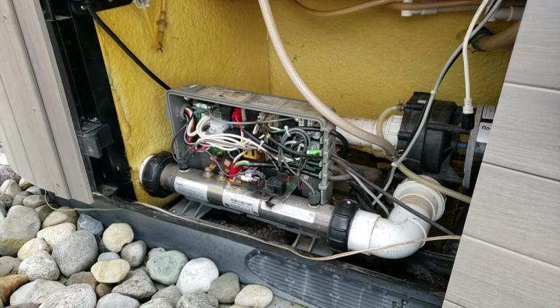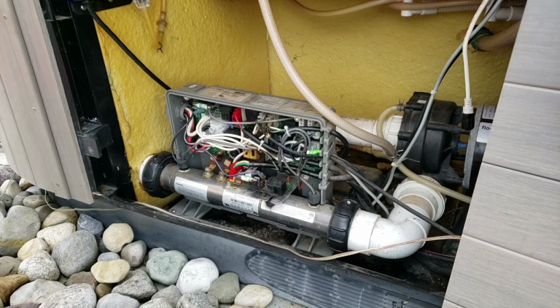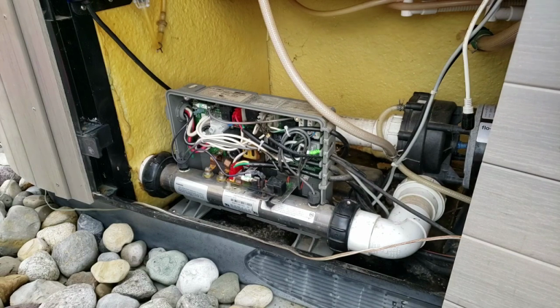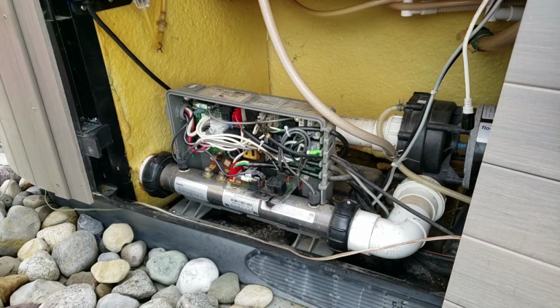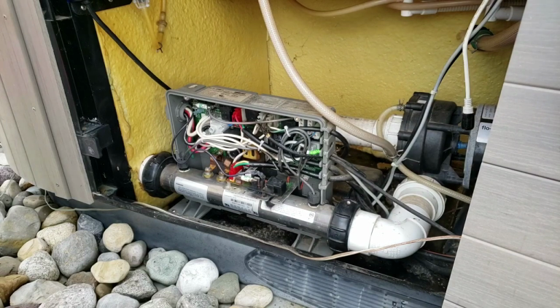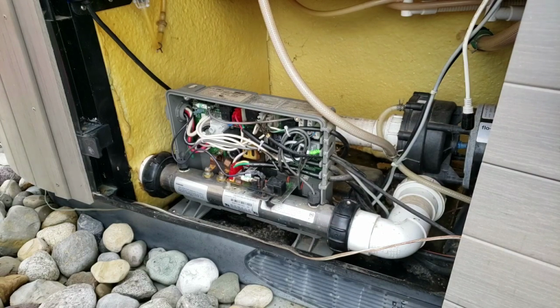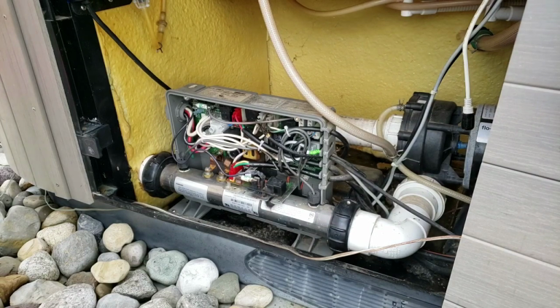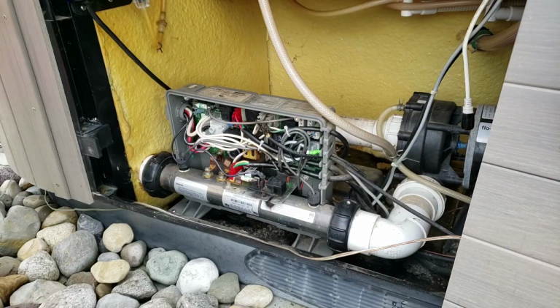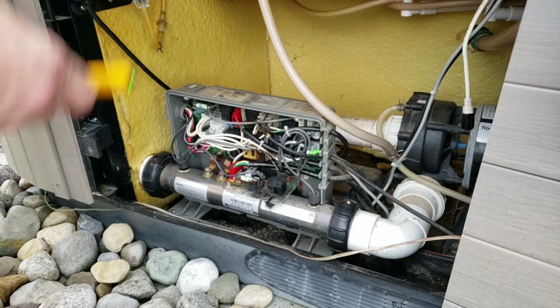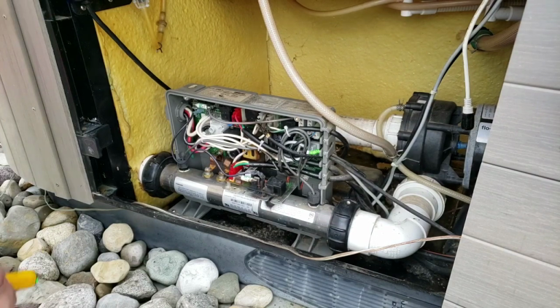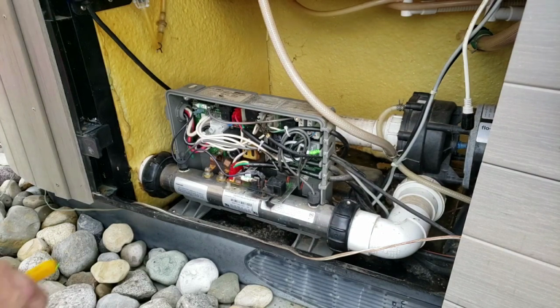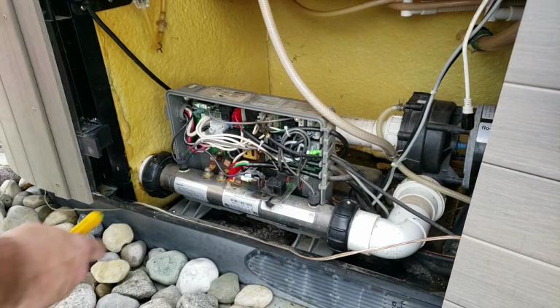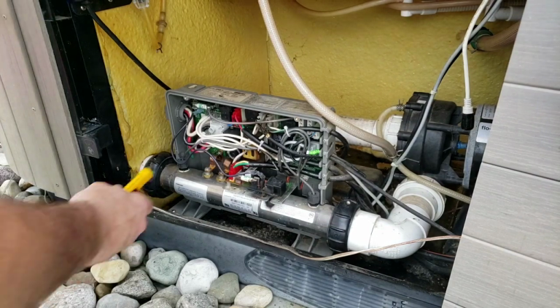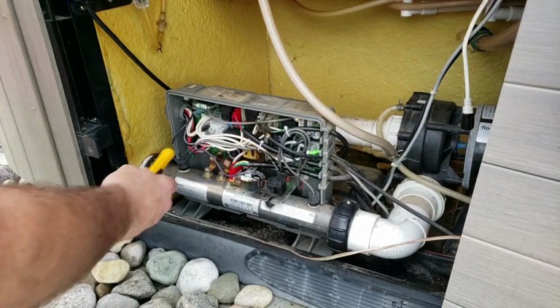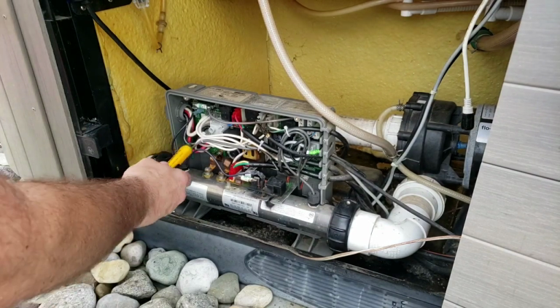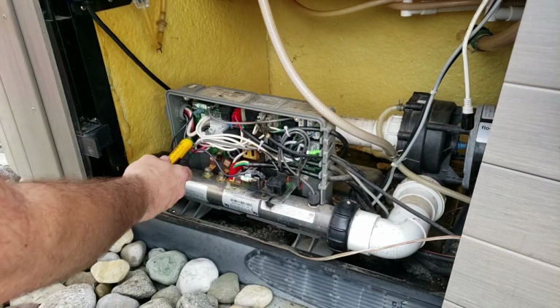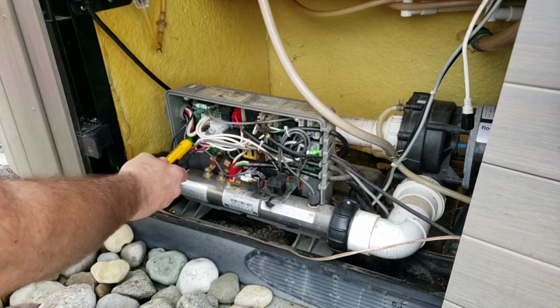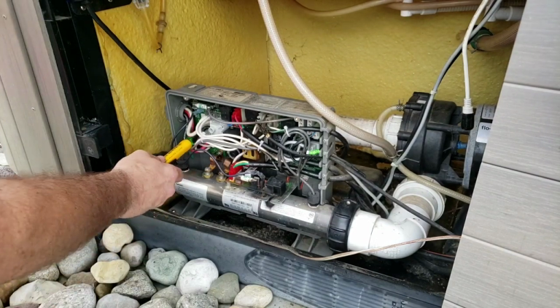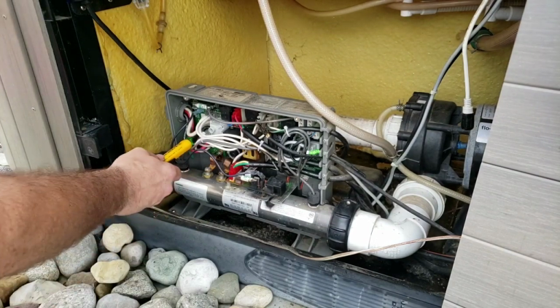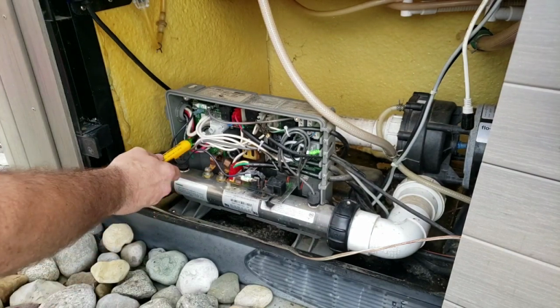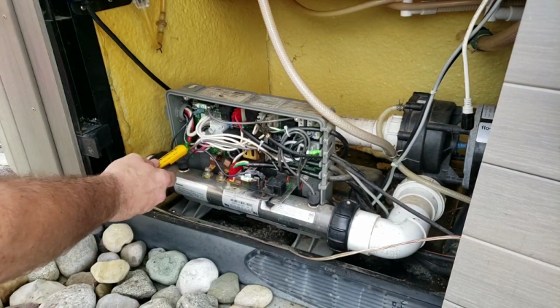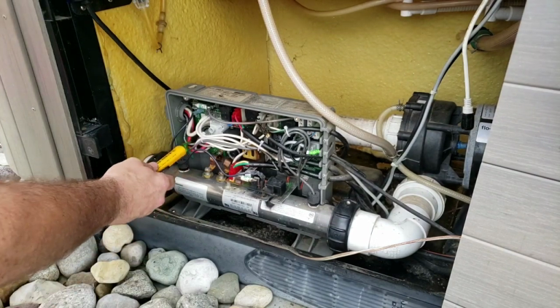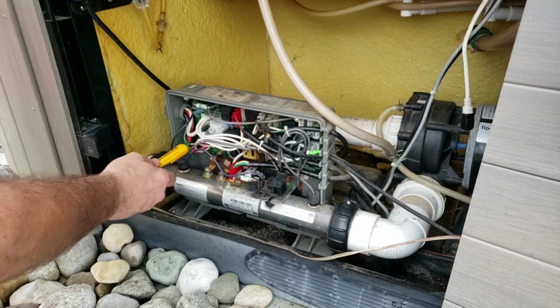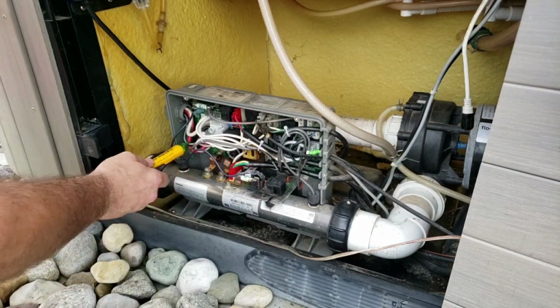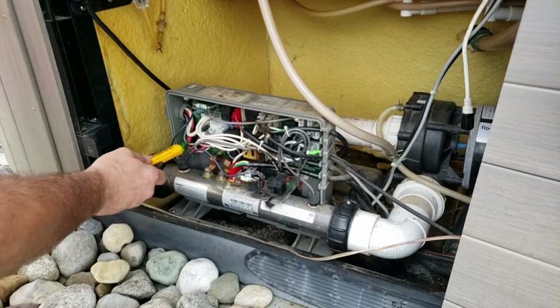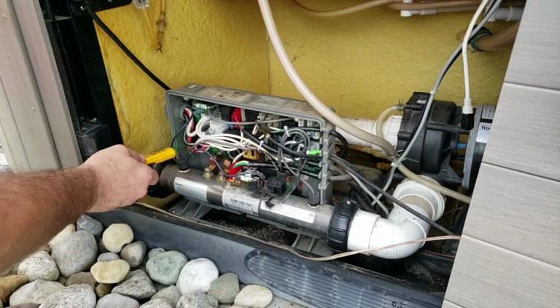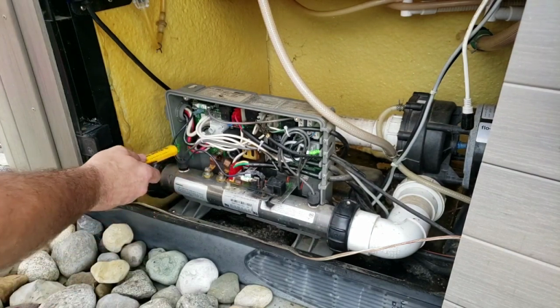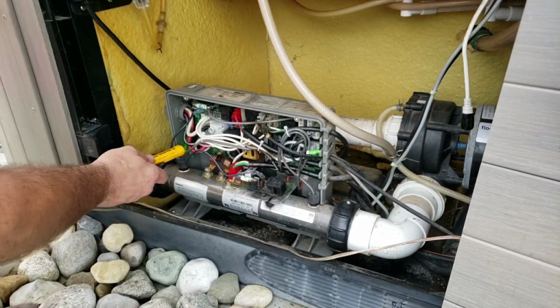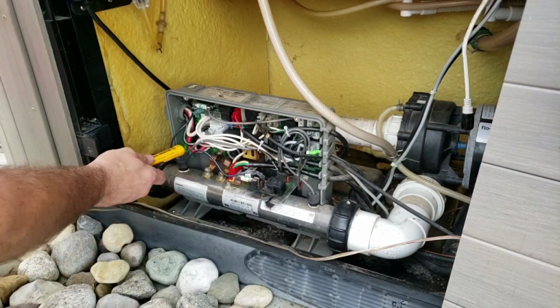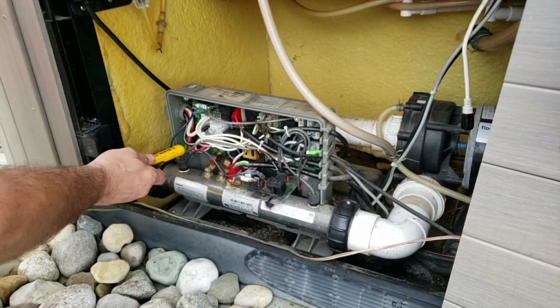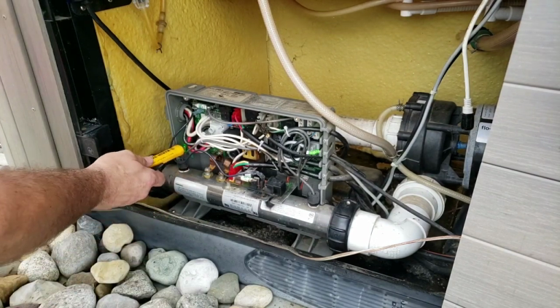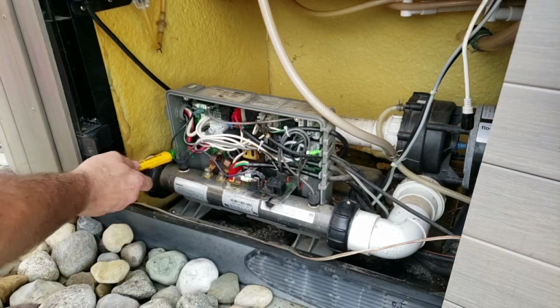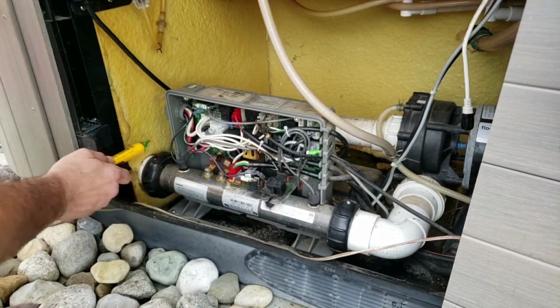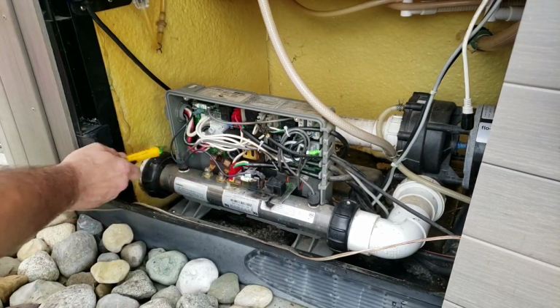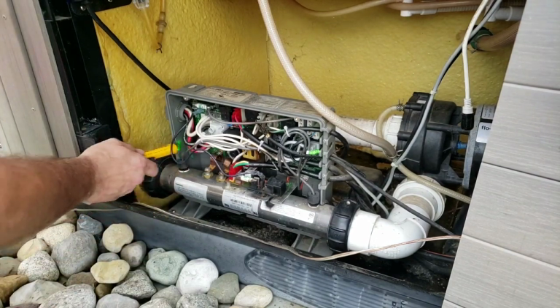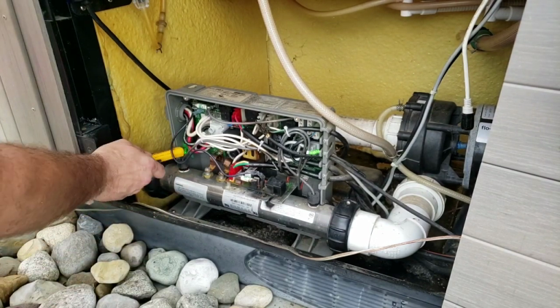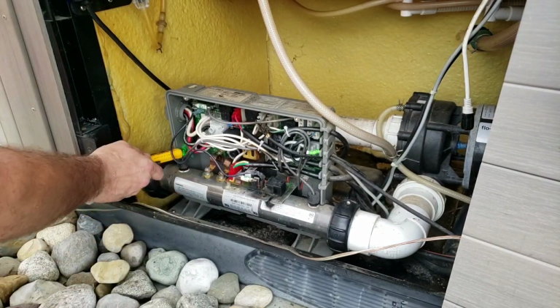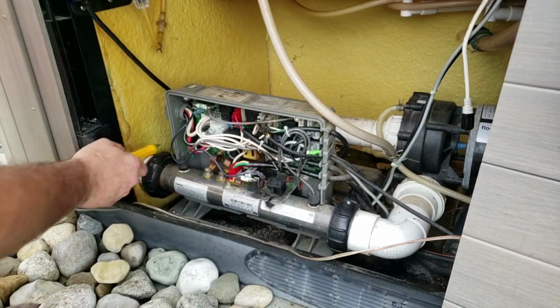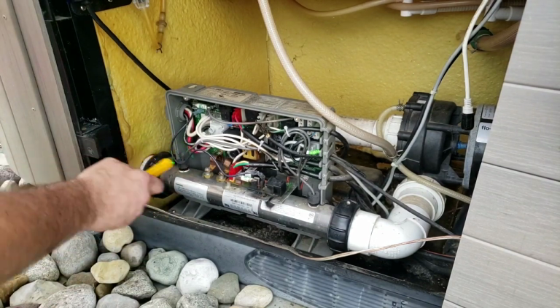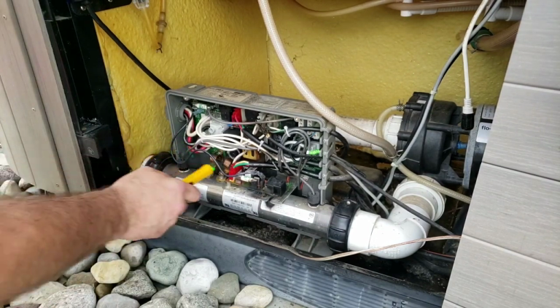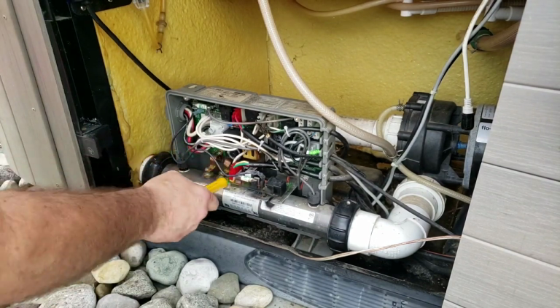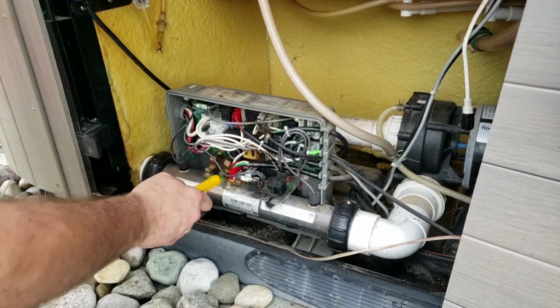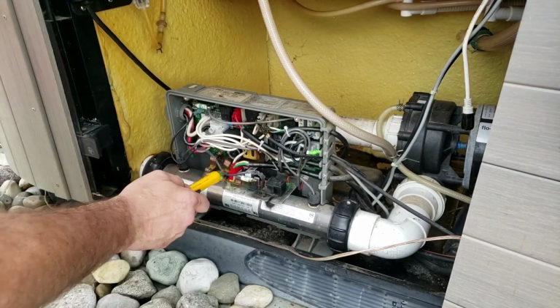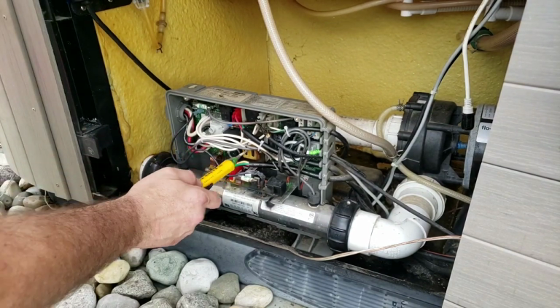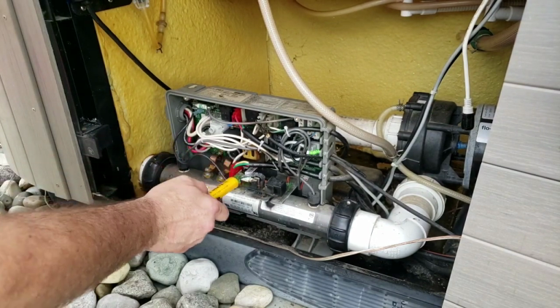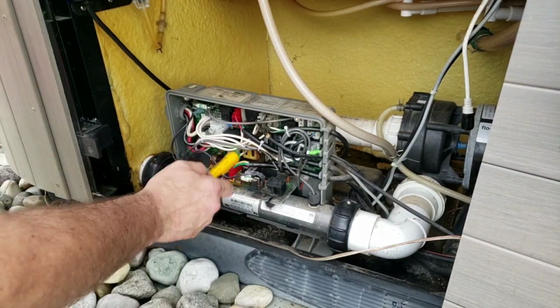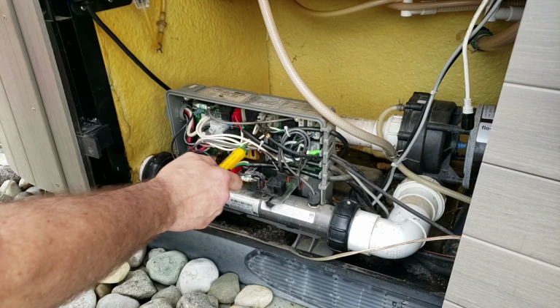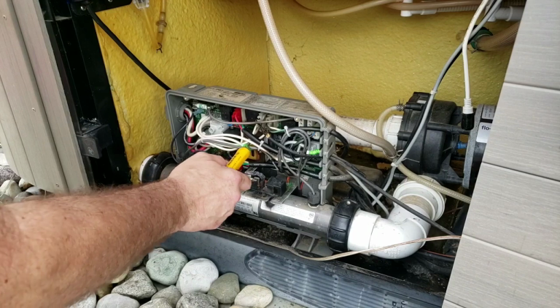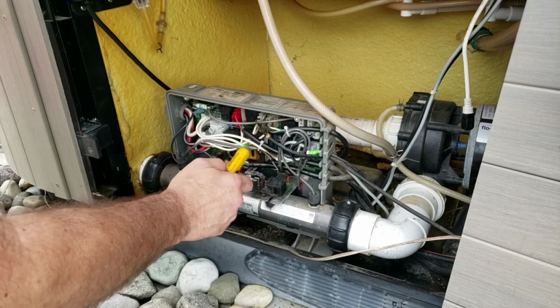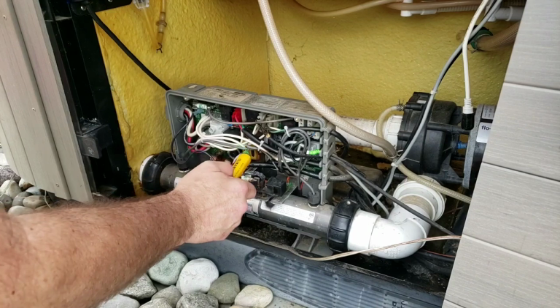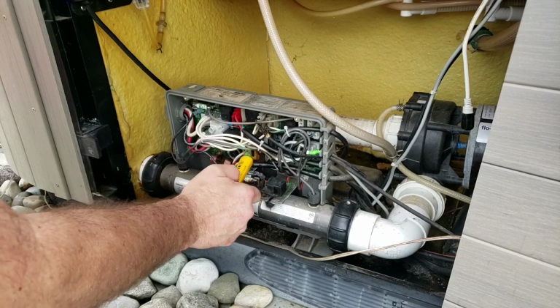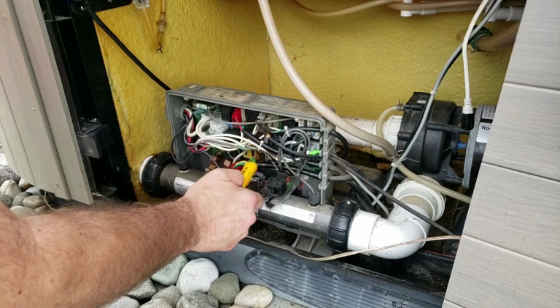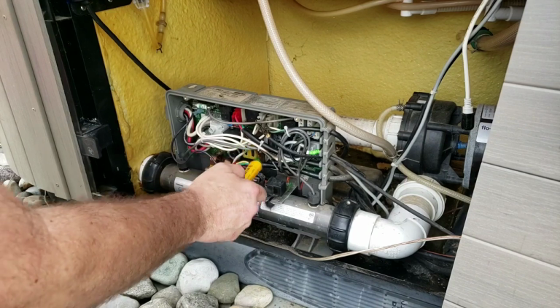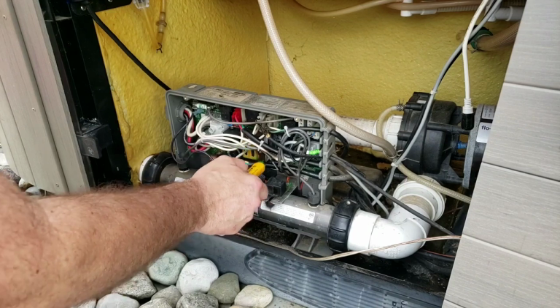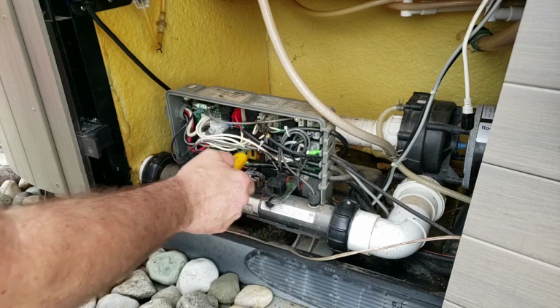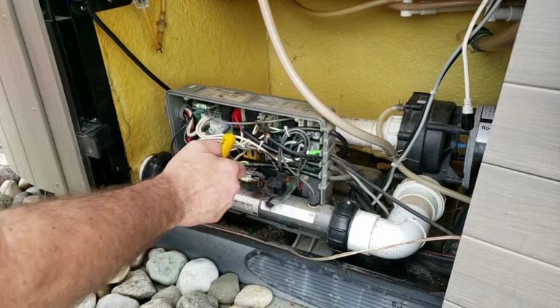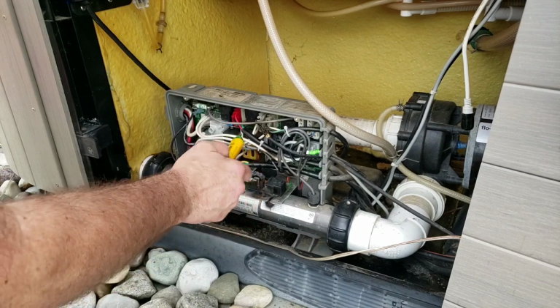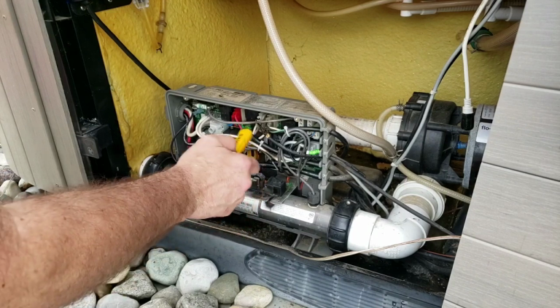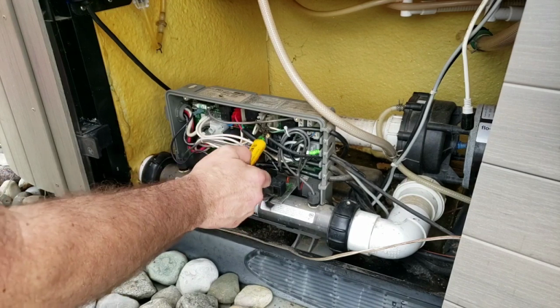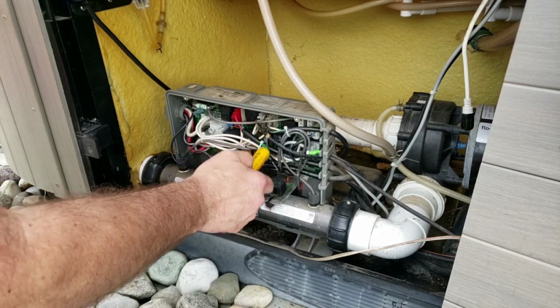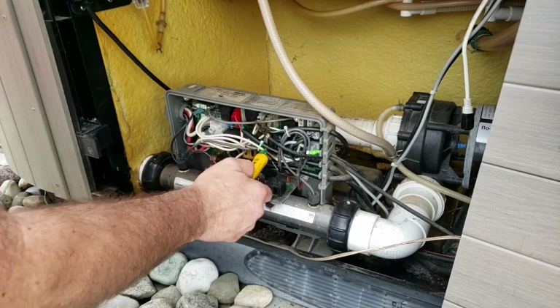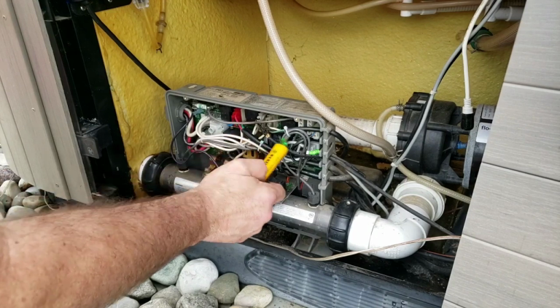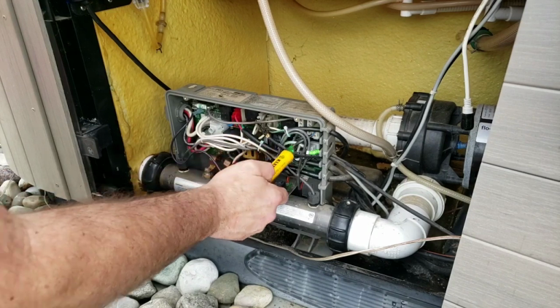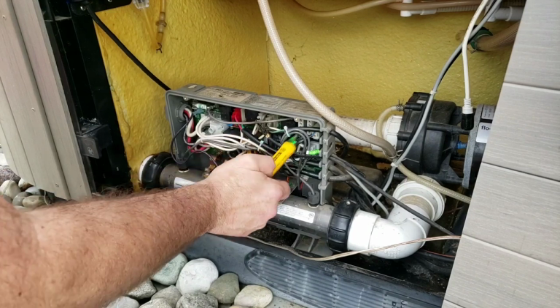Okay, breakers are off. There's no power no matter where you touch.